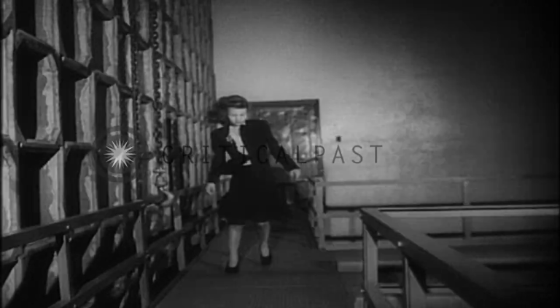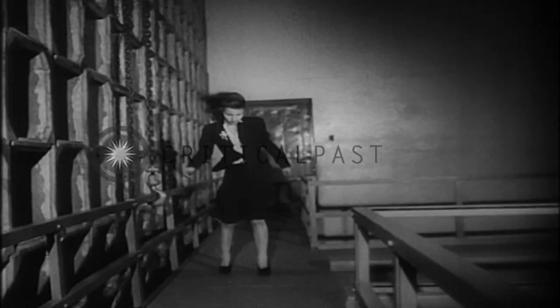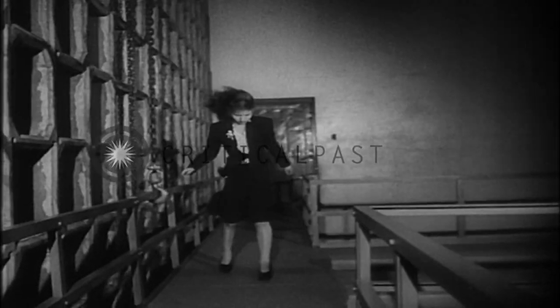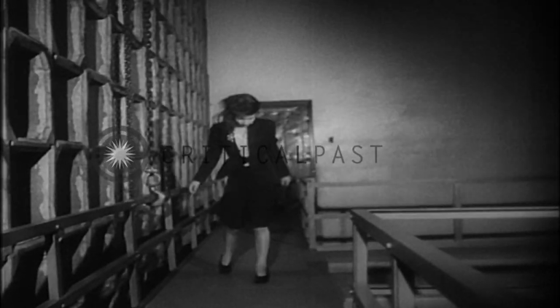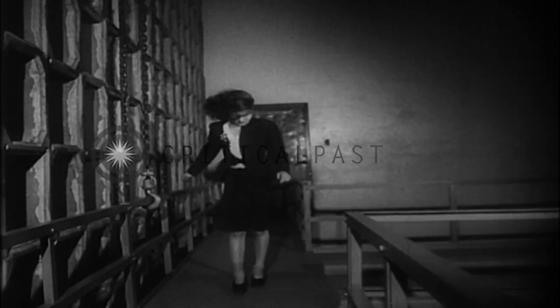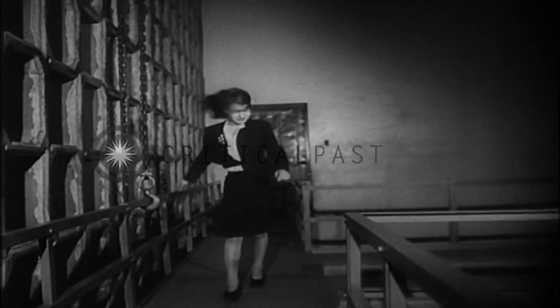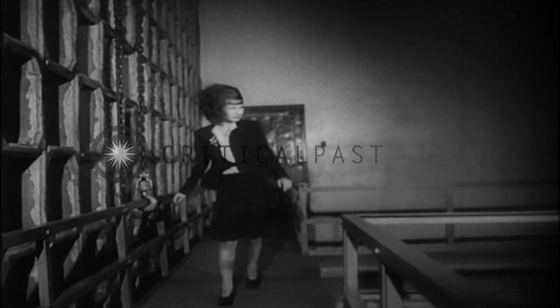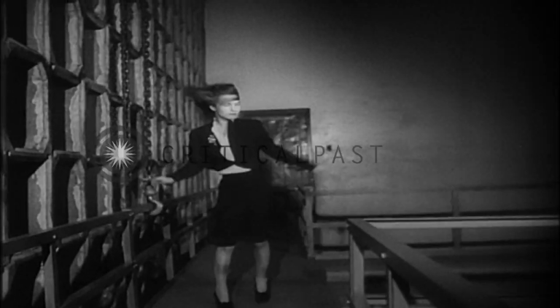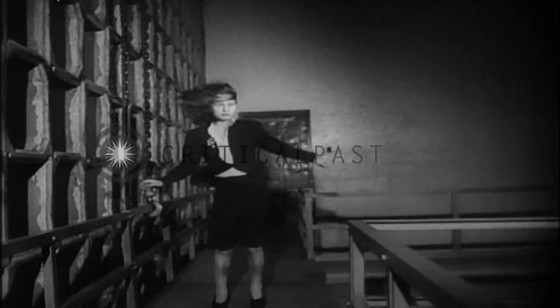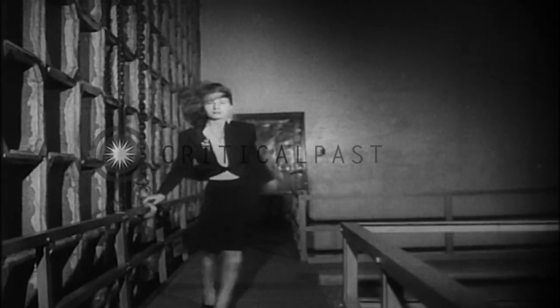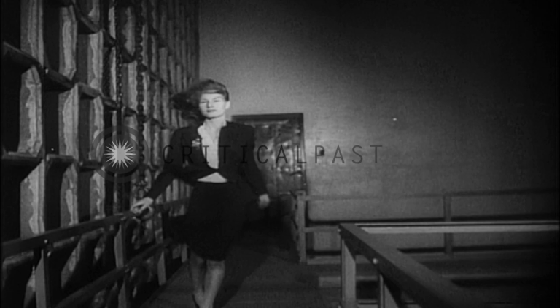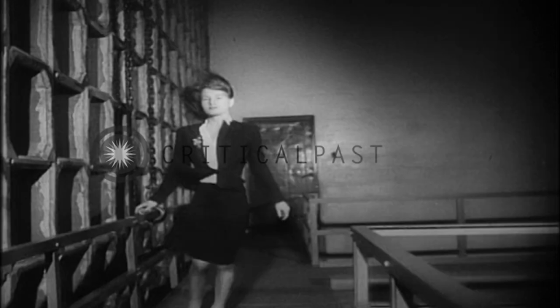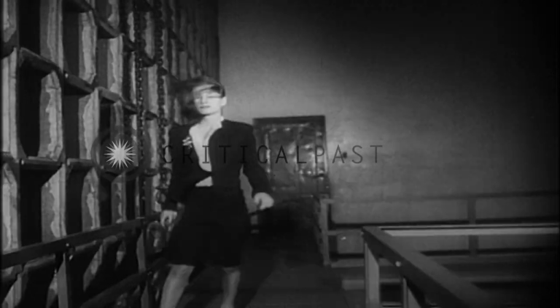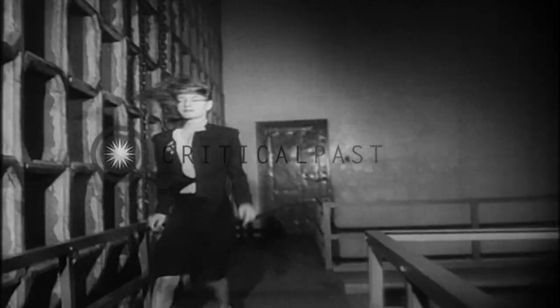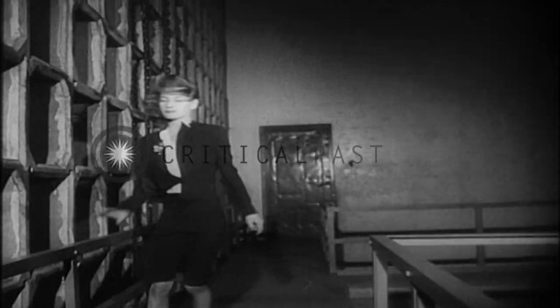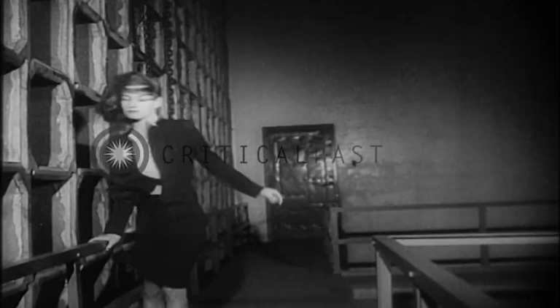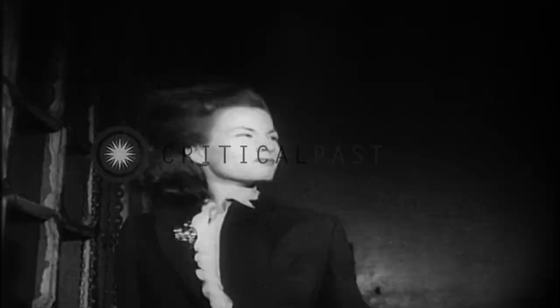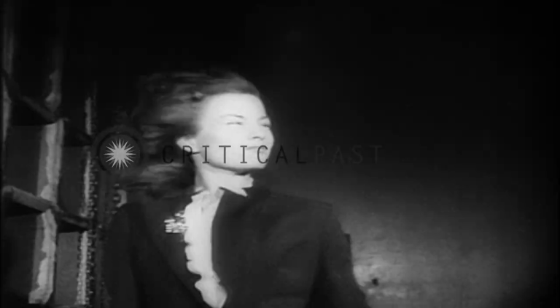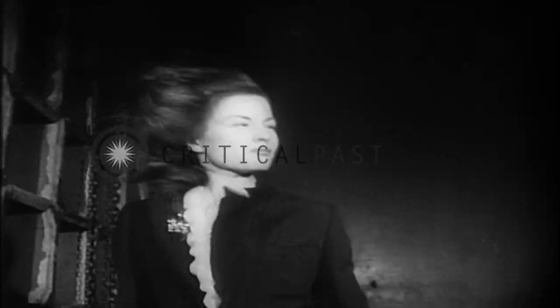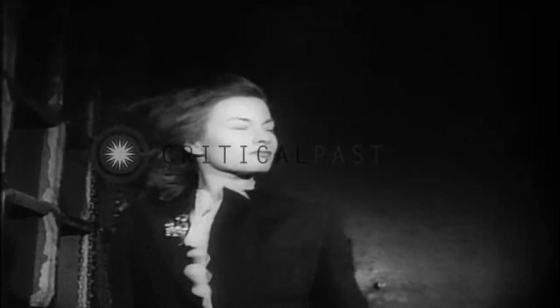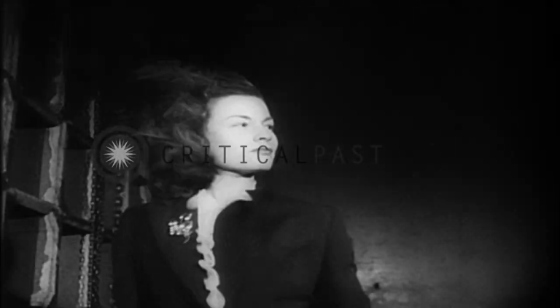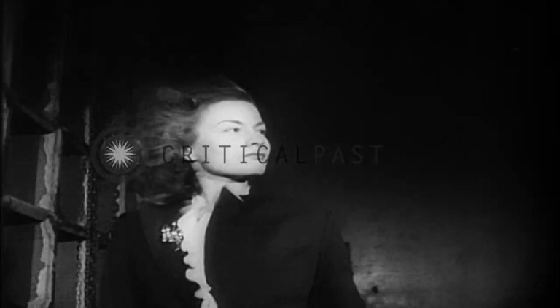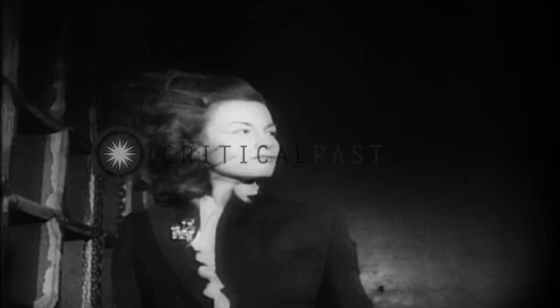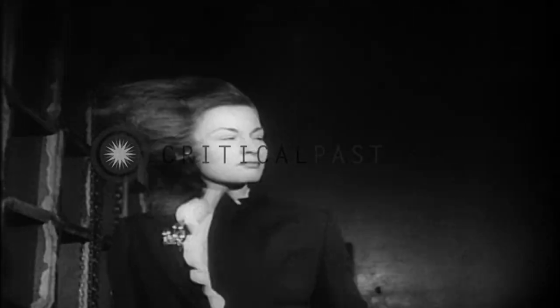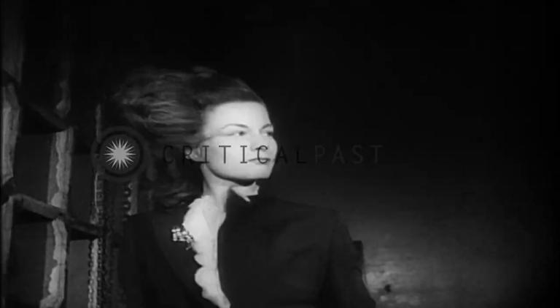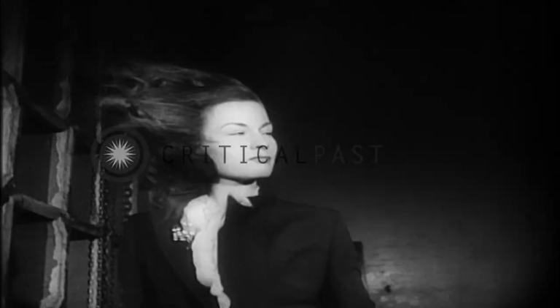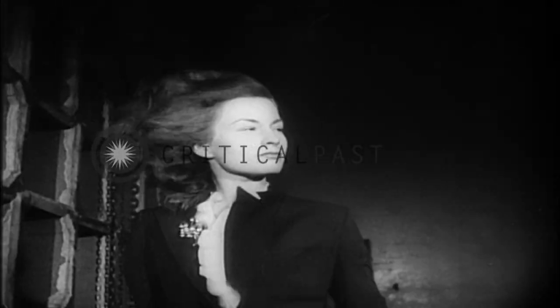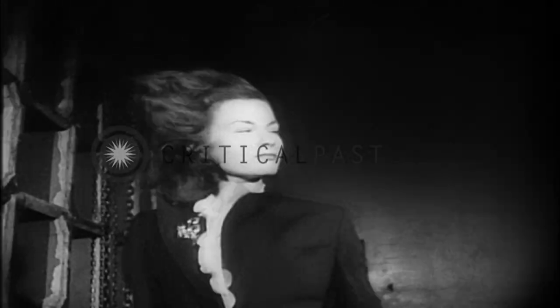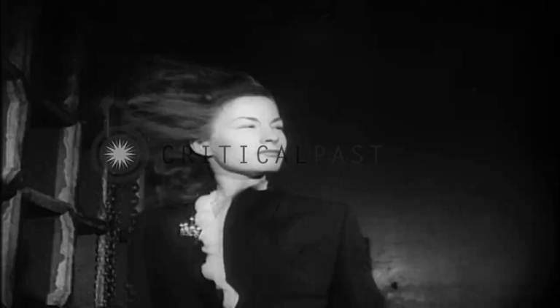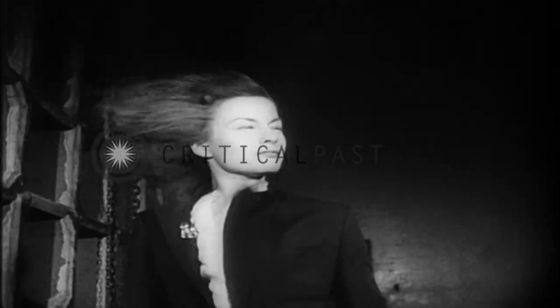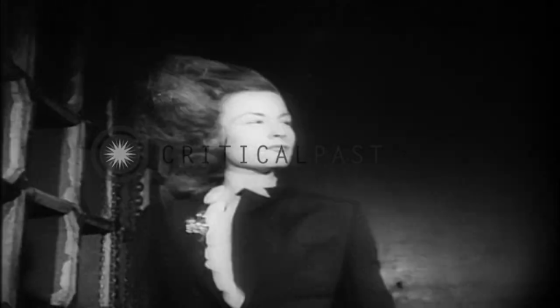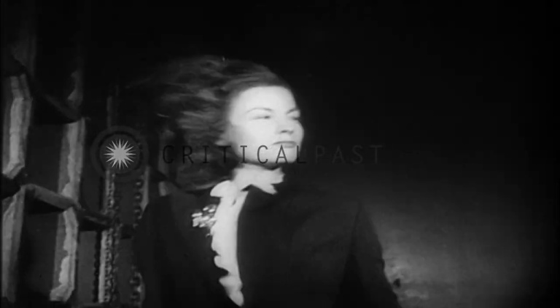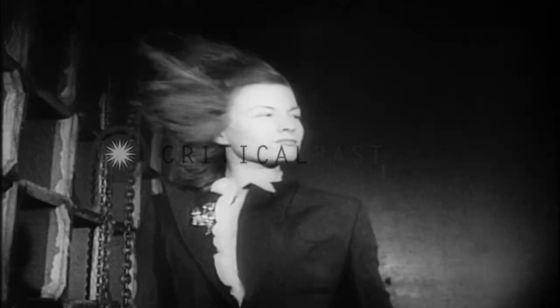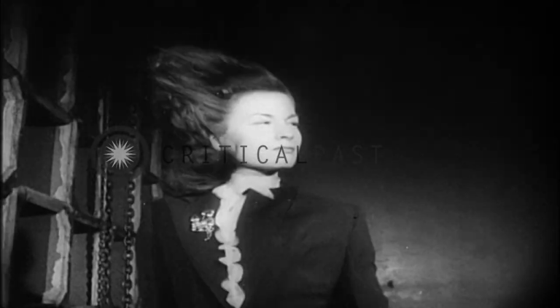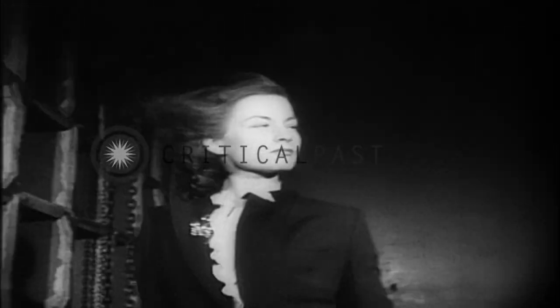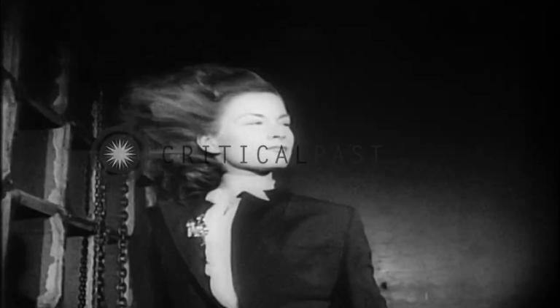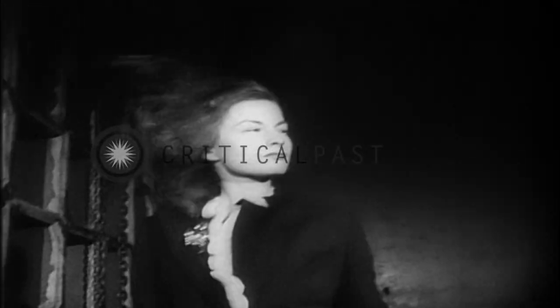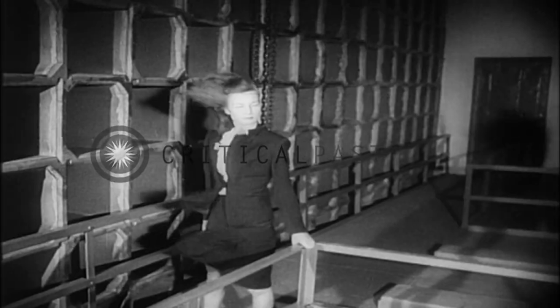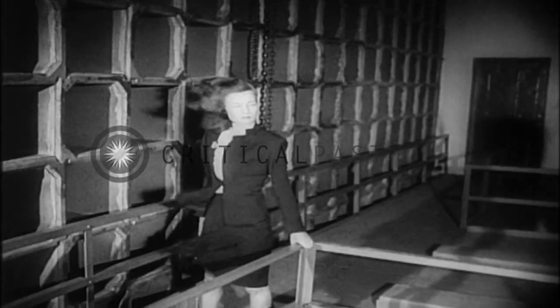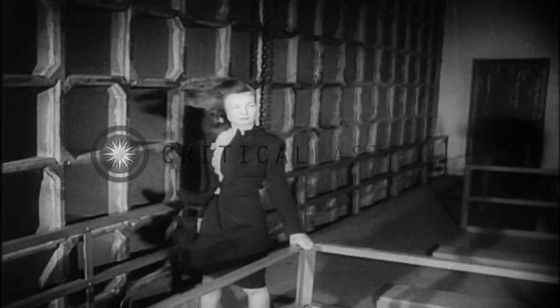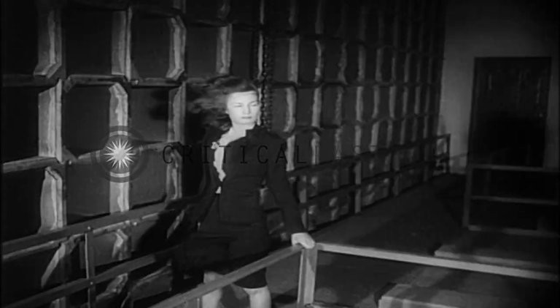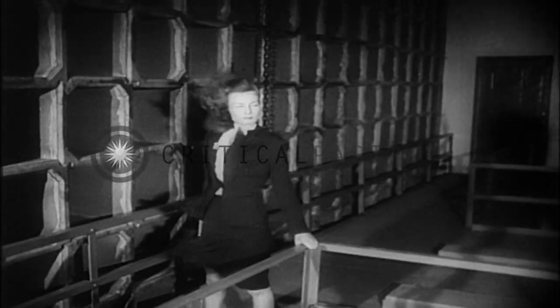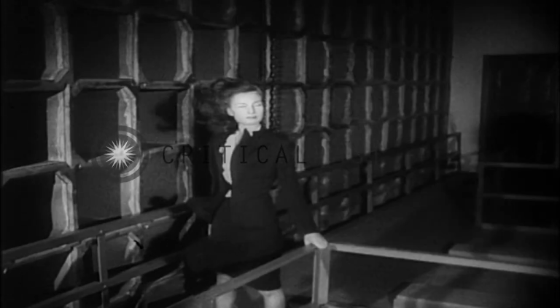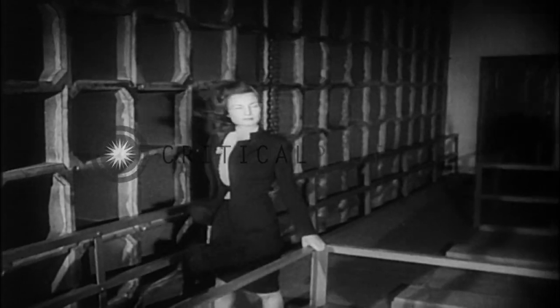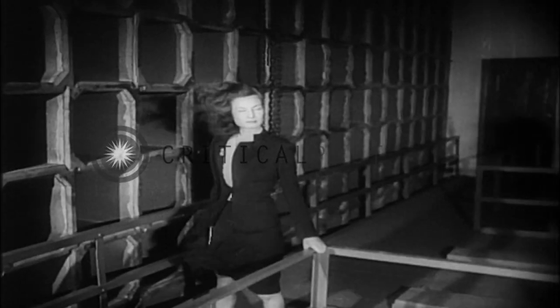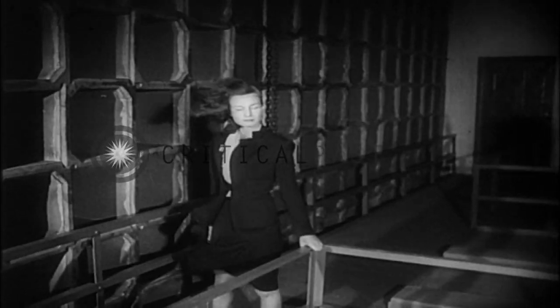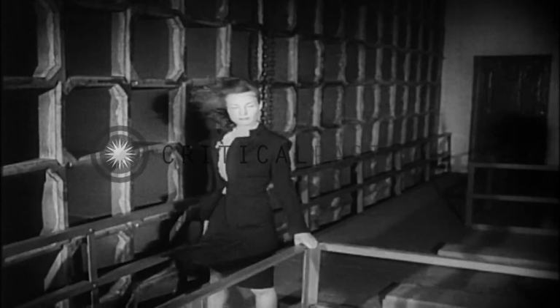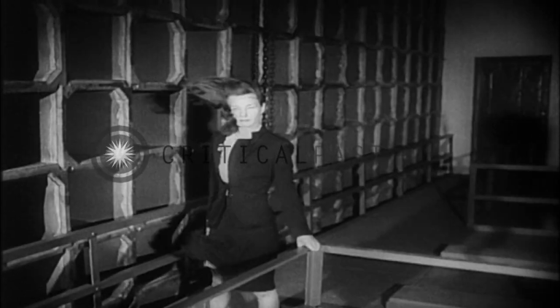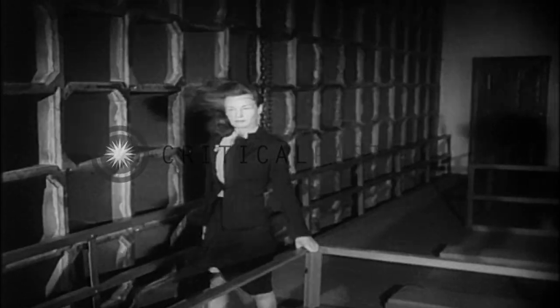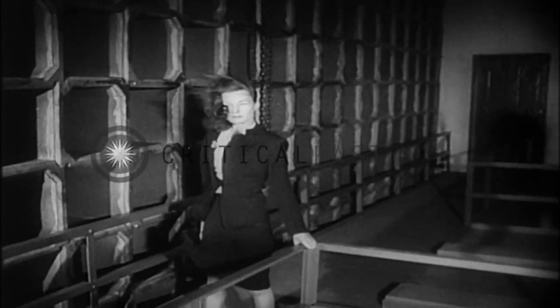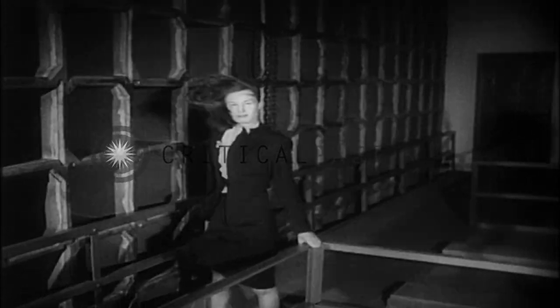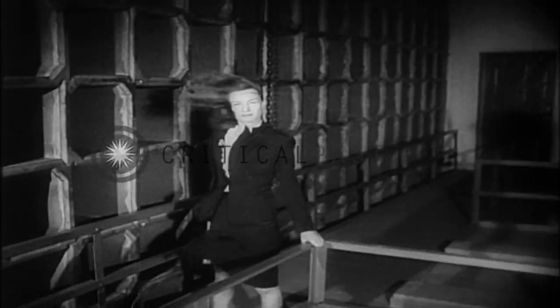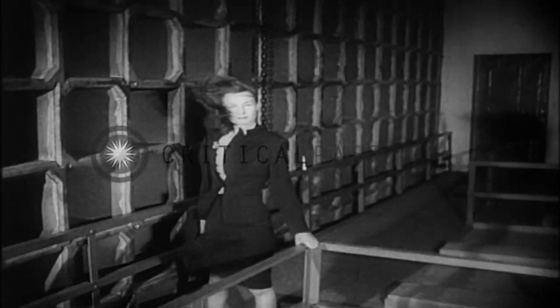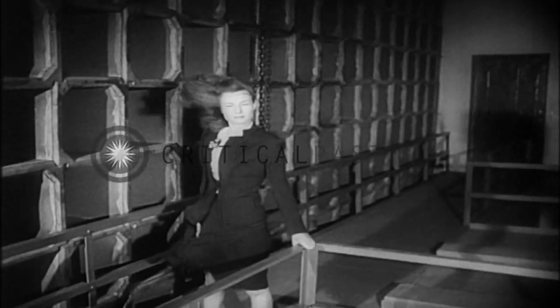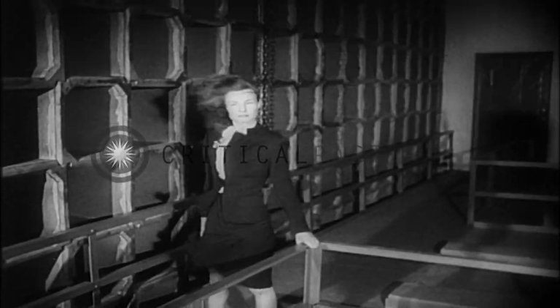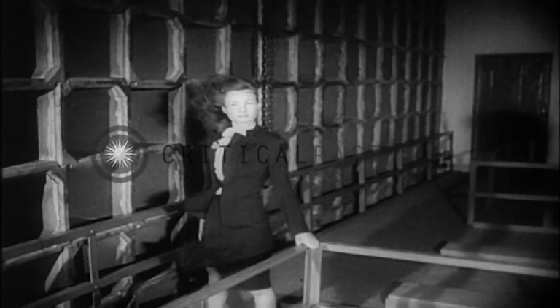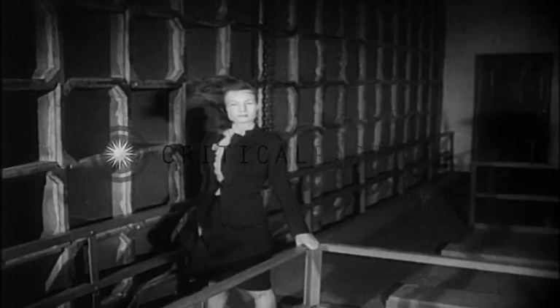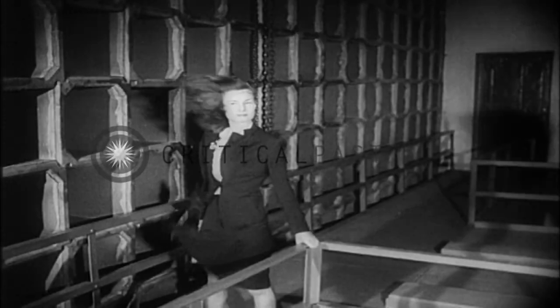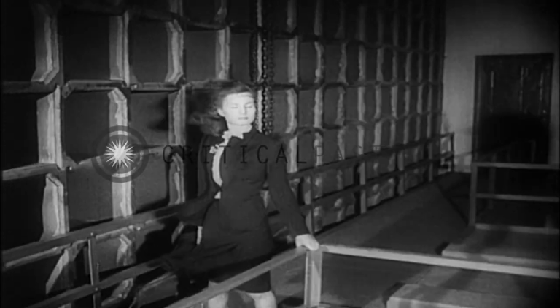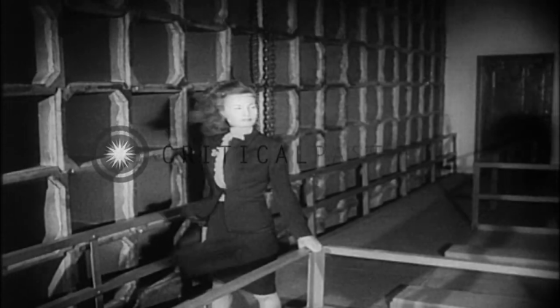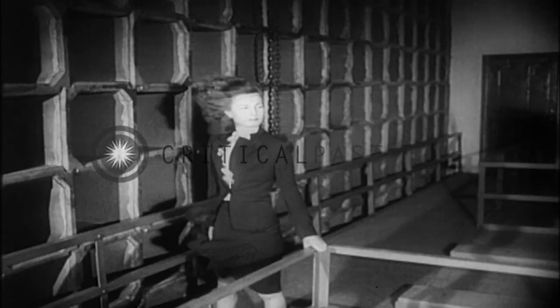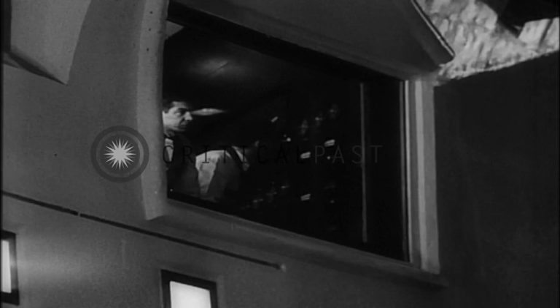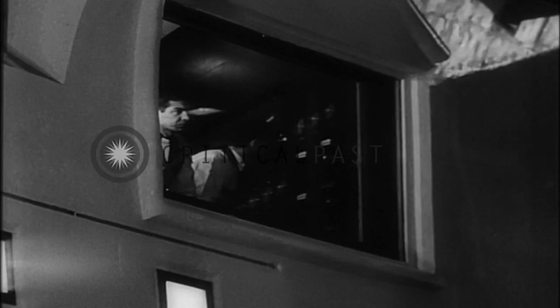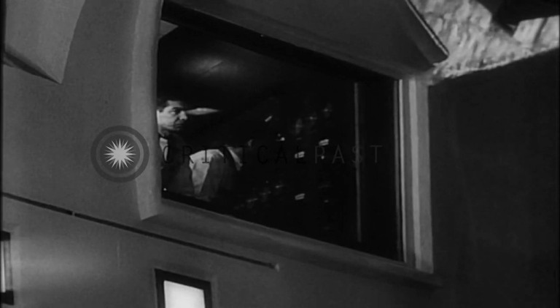A tunnel capable of whipping up all the violence of a hurricane — proving ground for the sky giants of tomorrow.